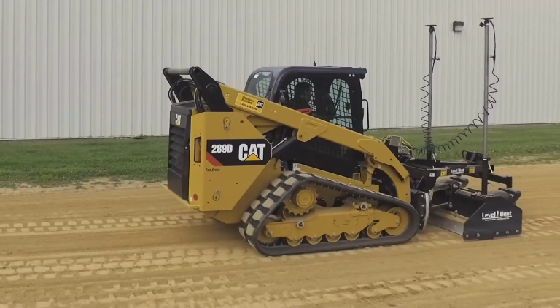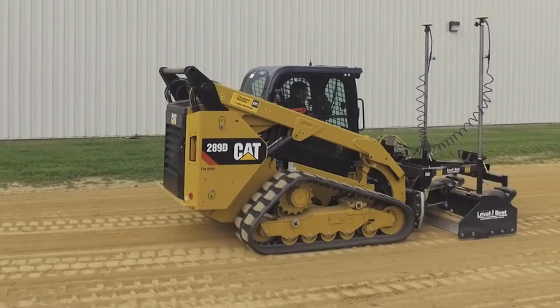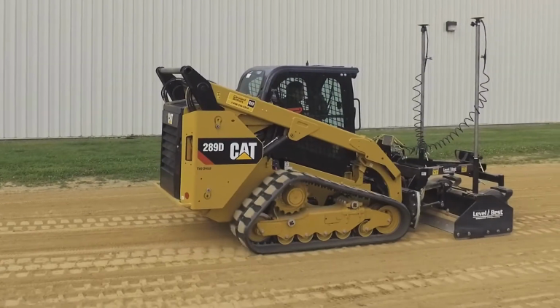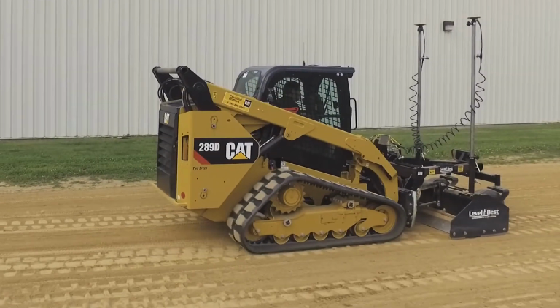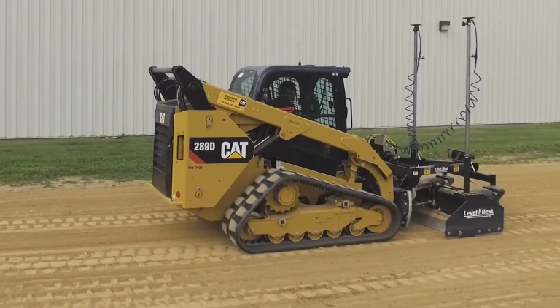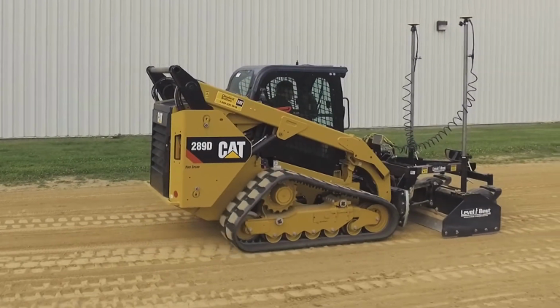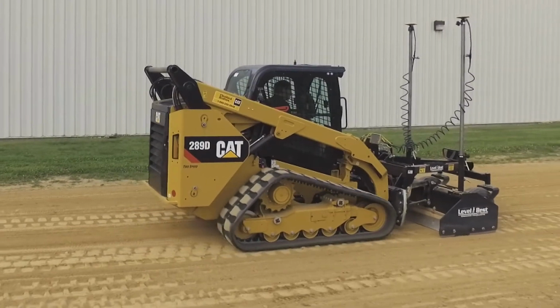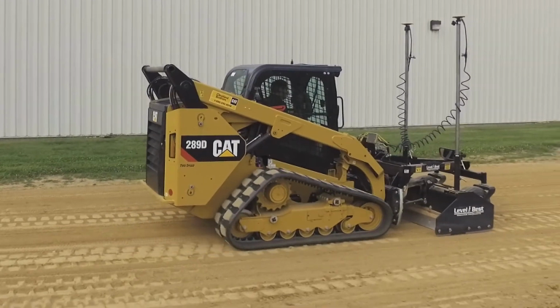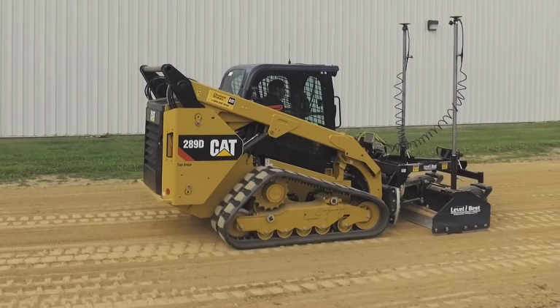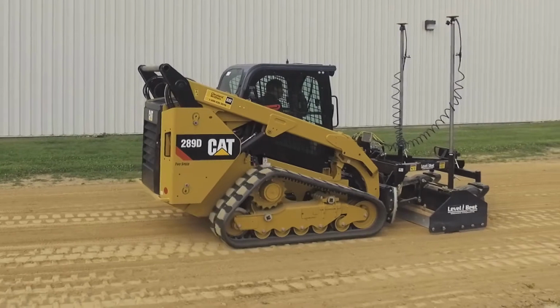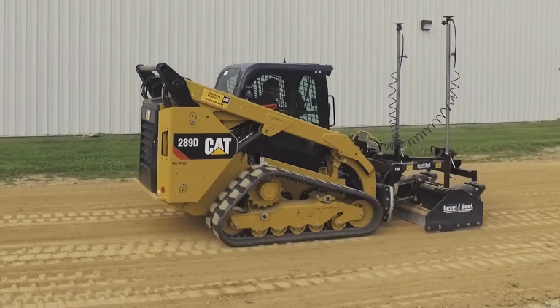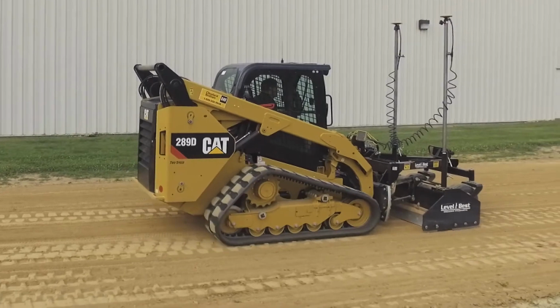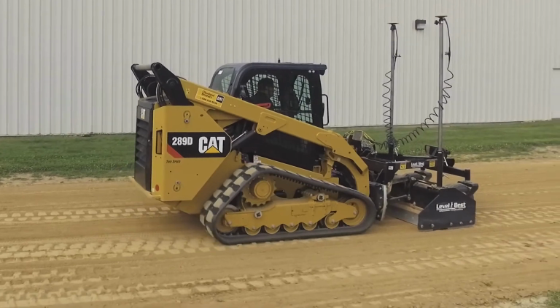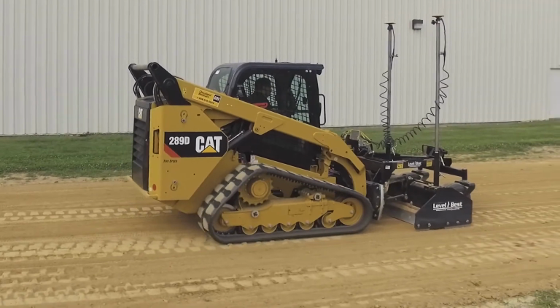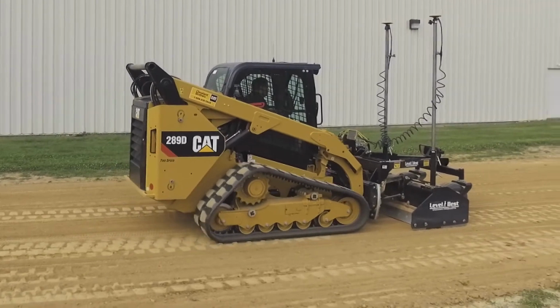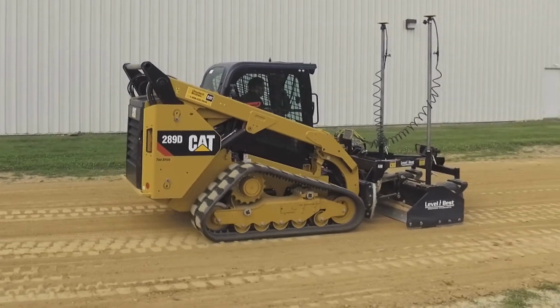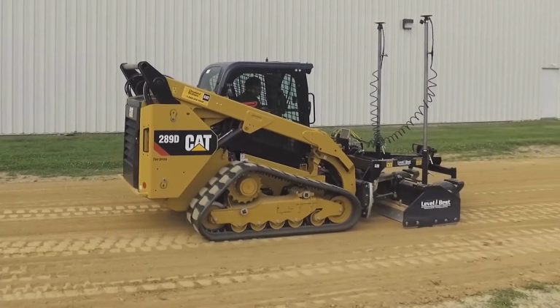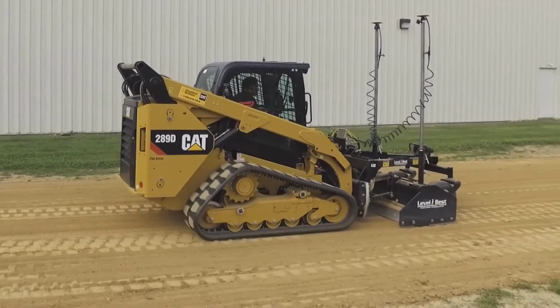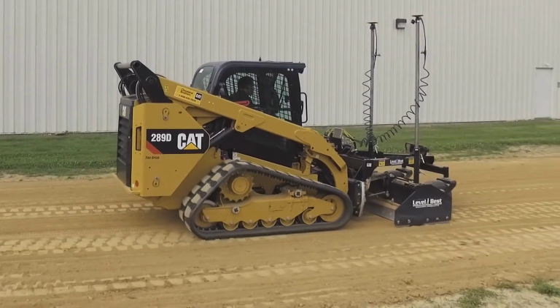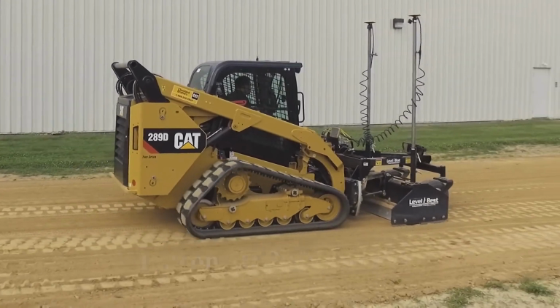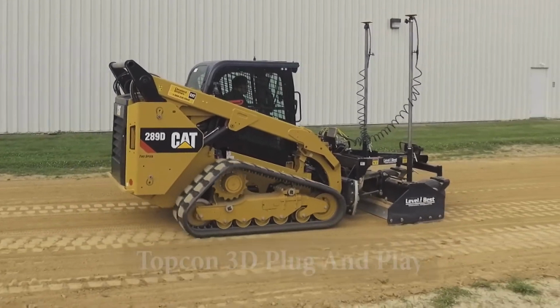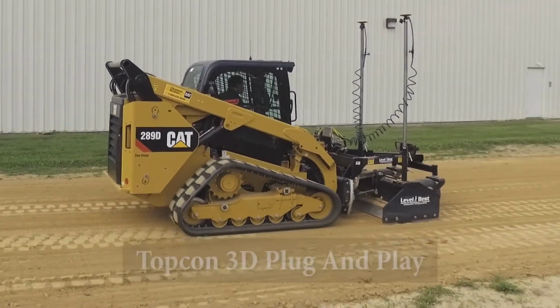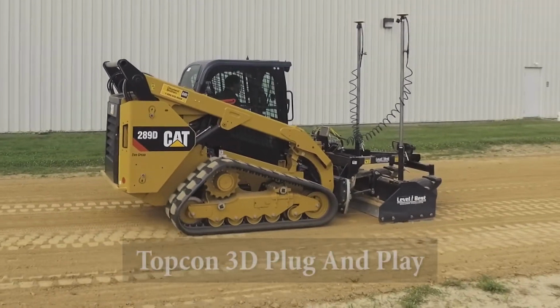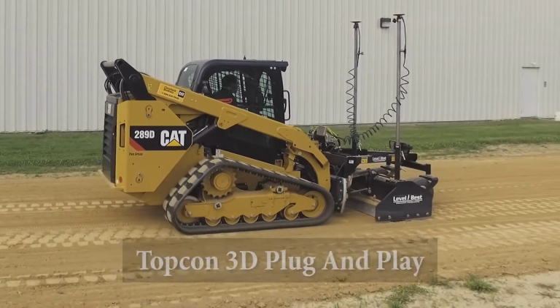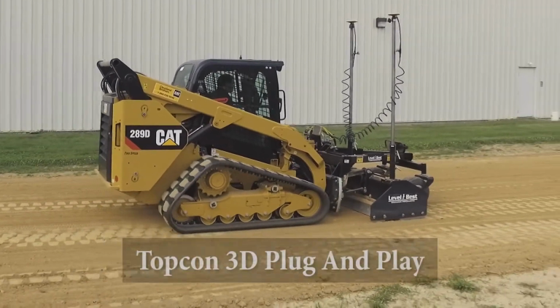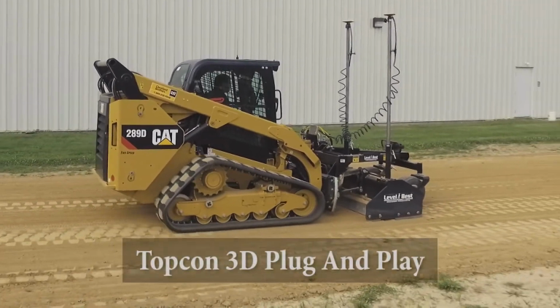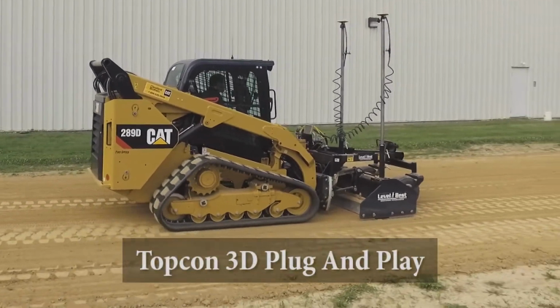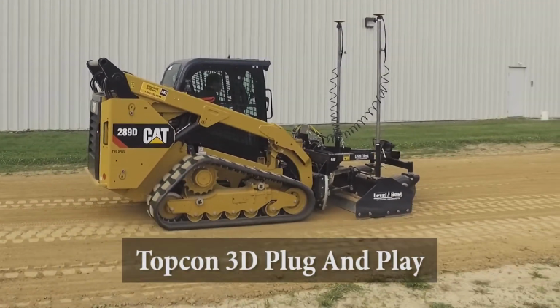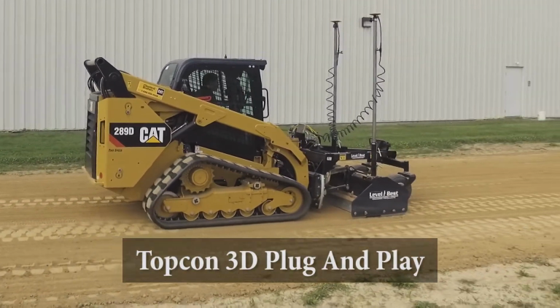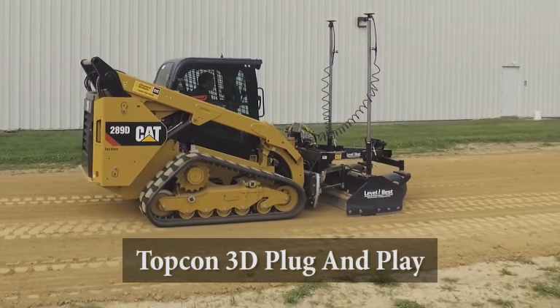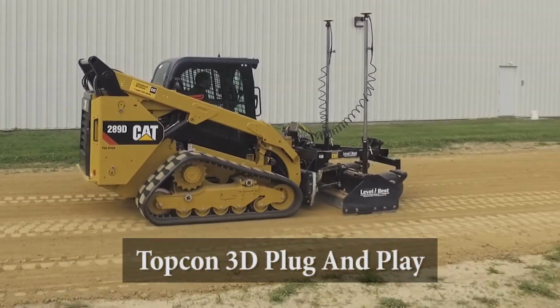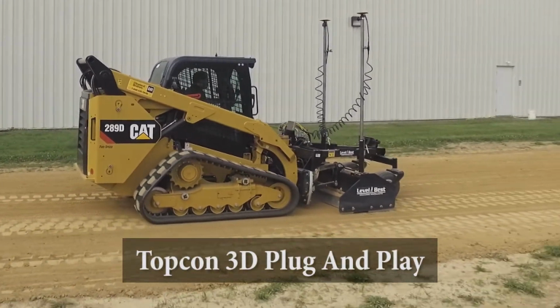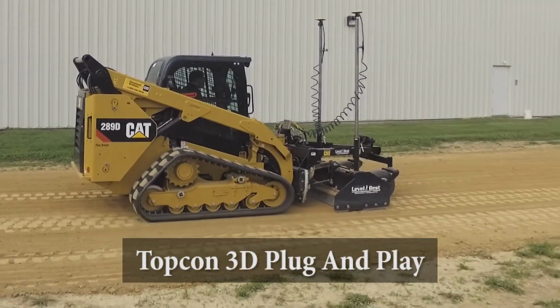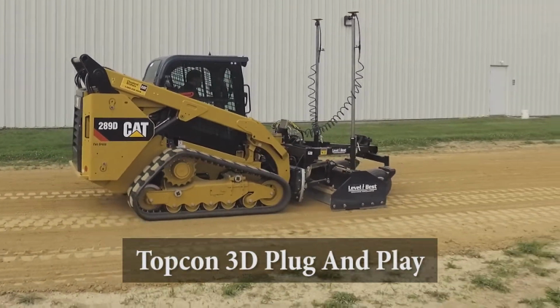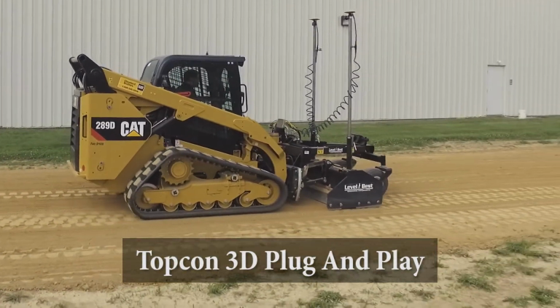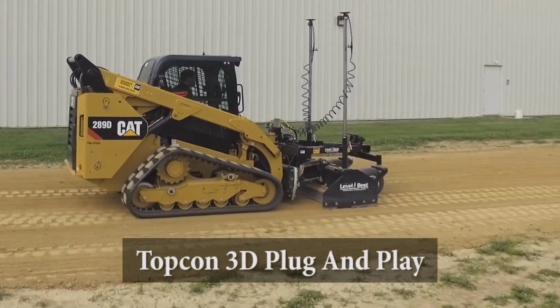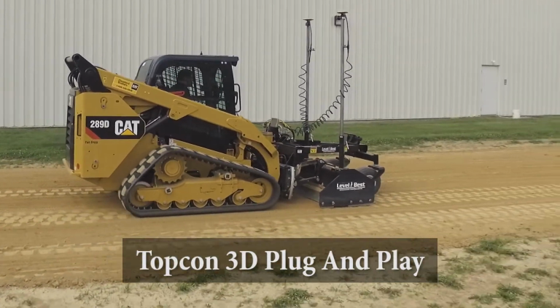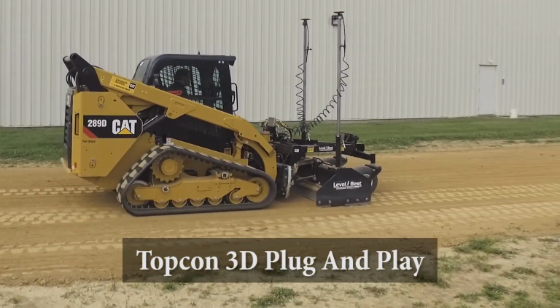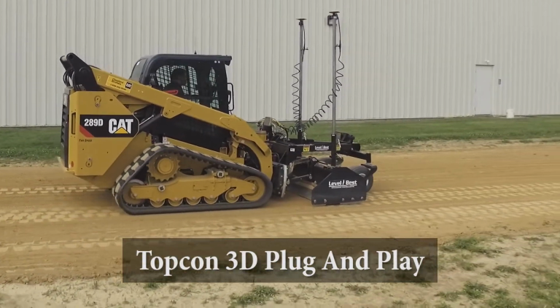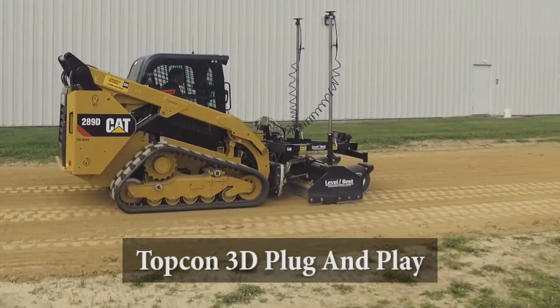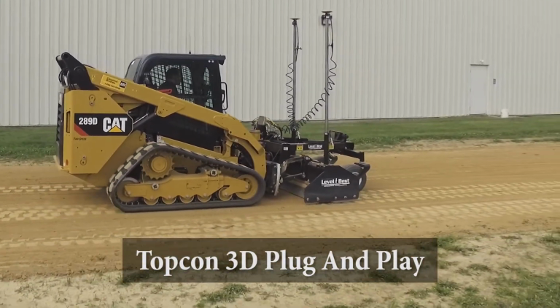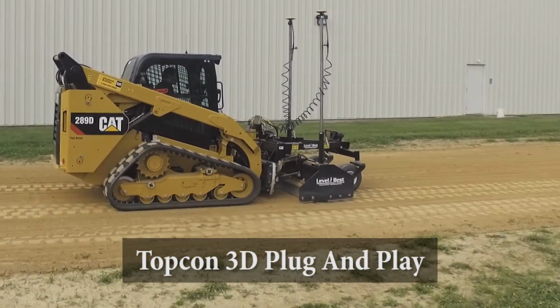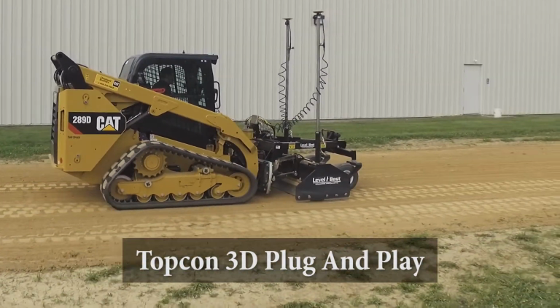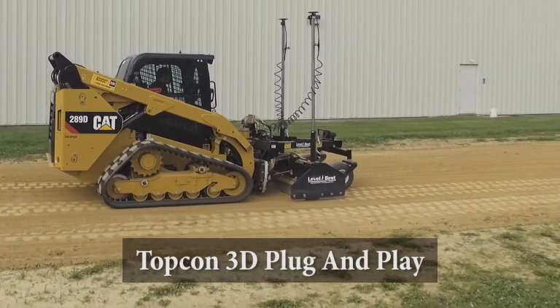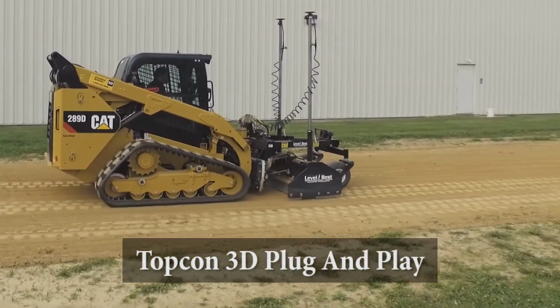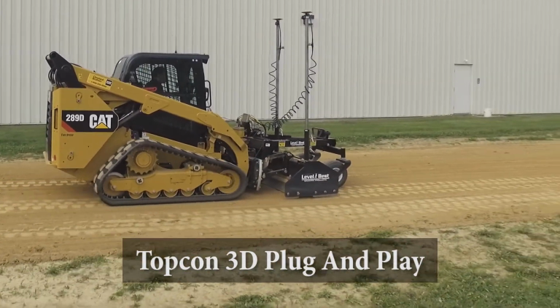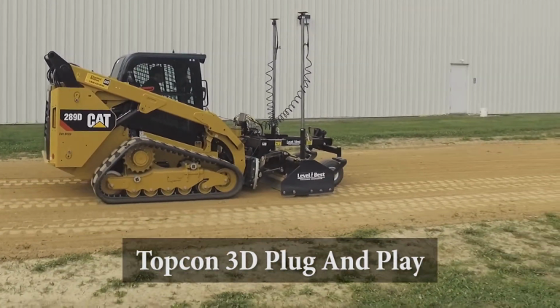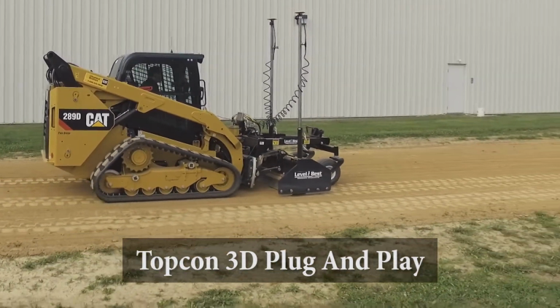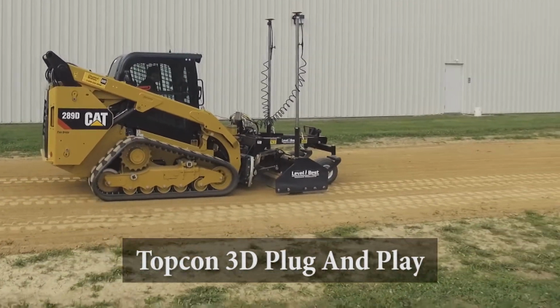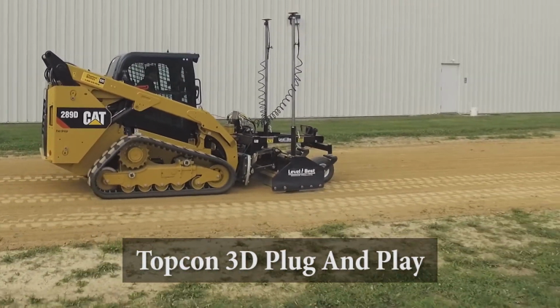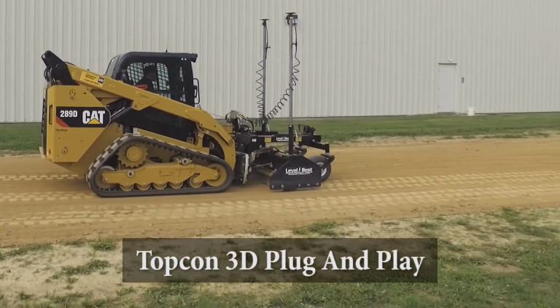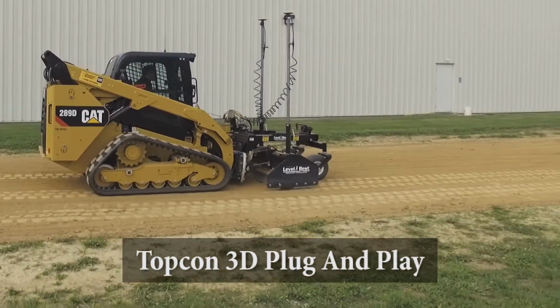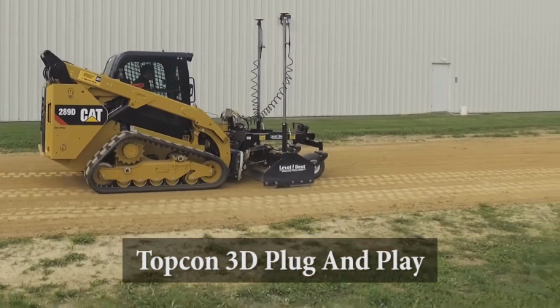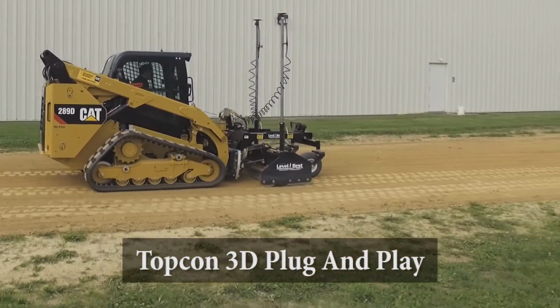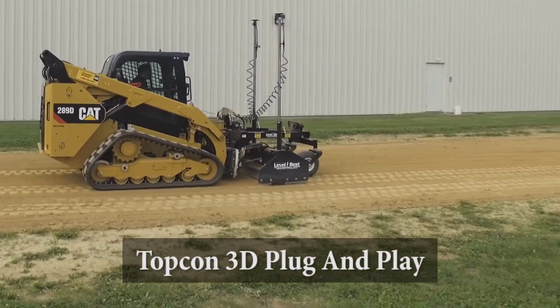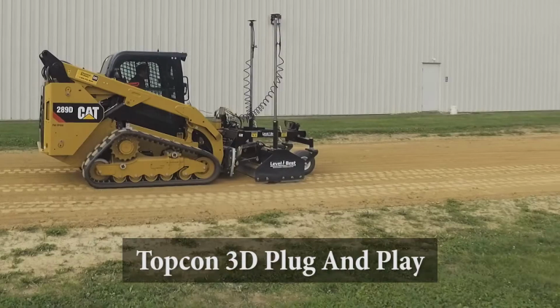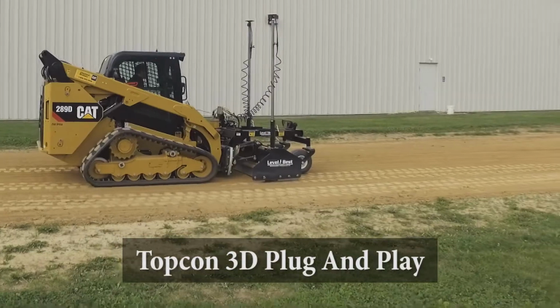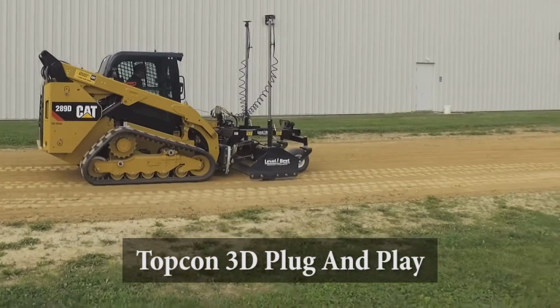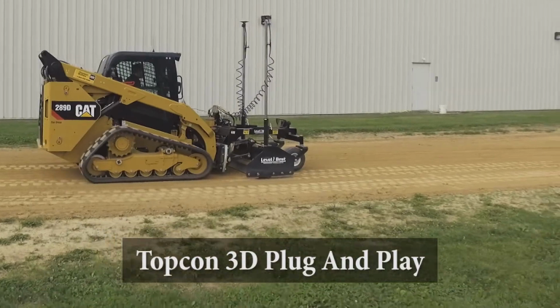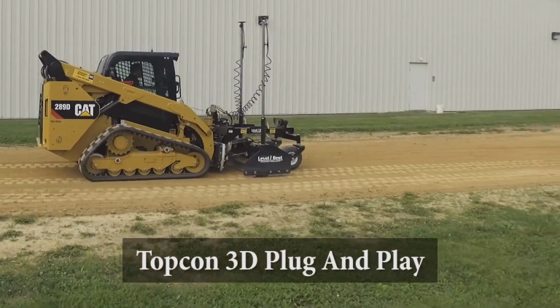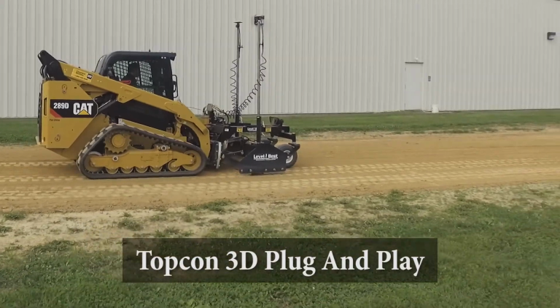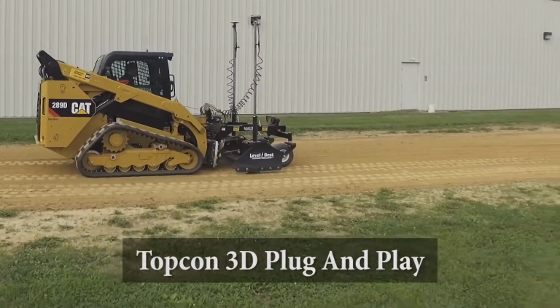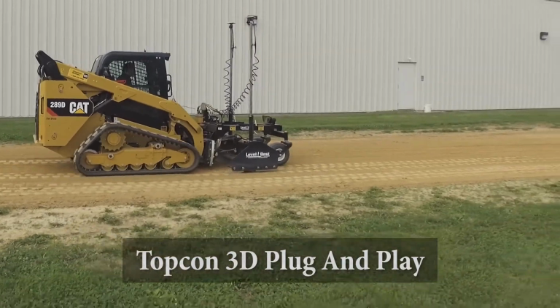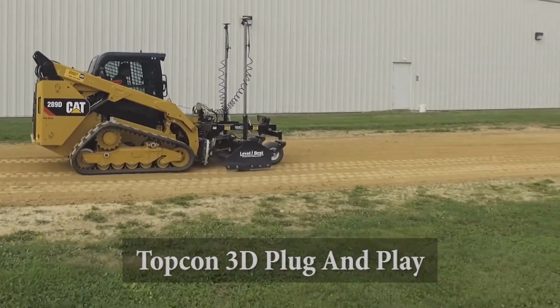At ATI, we make it easy for you to use the control system that you like with our plug-and-play connectivity.